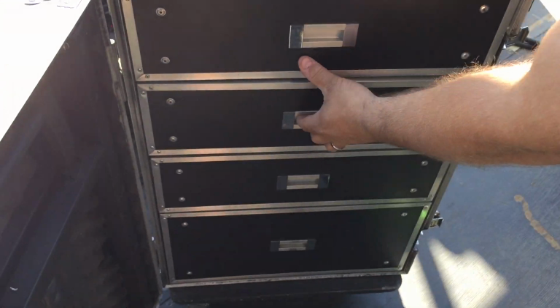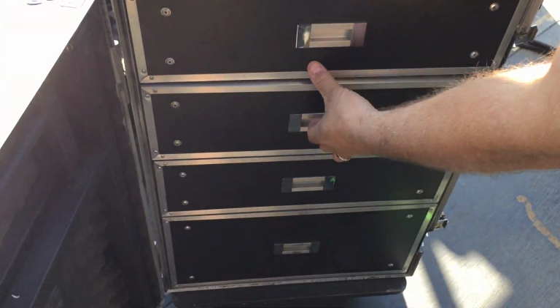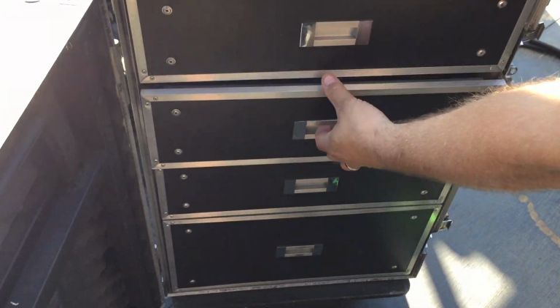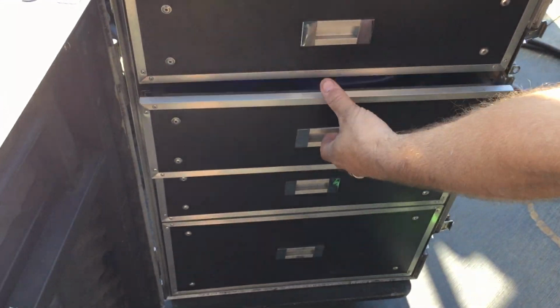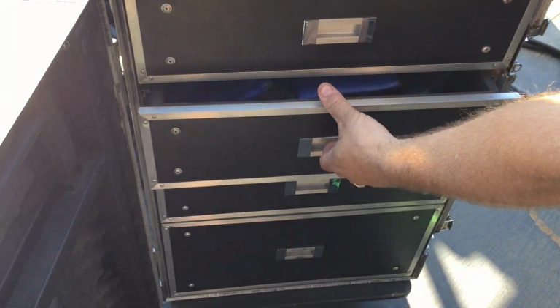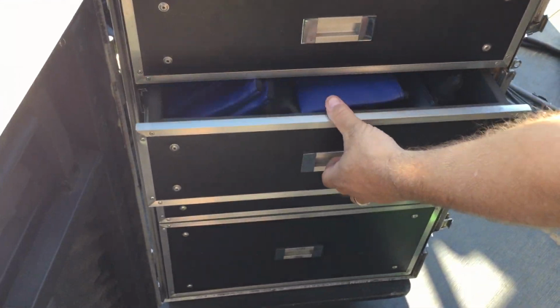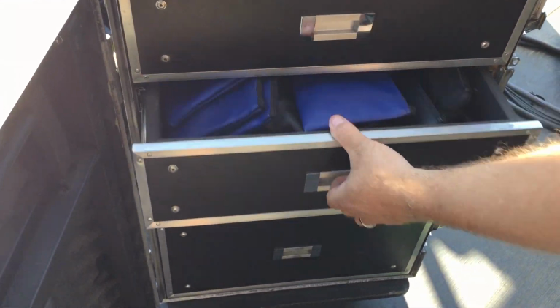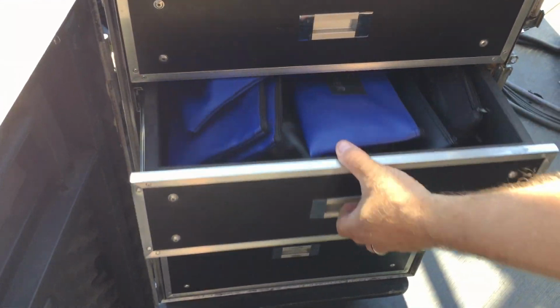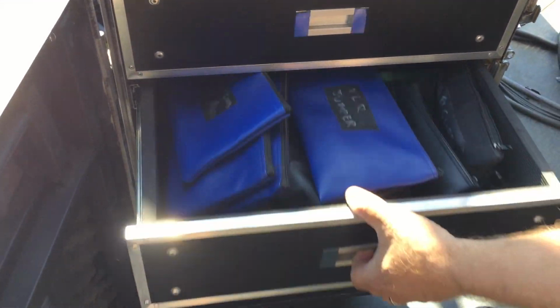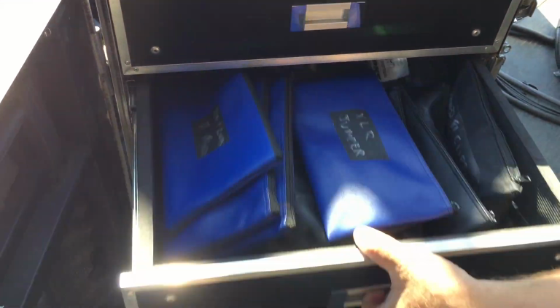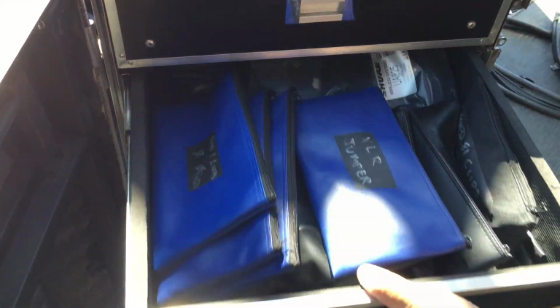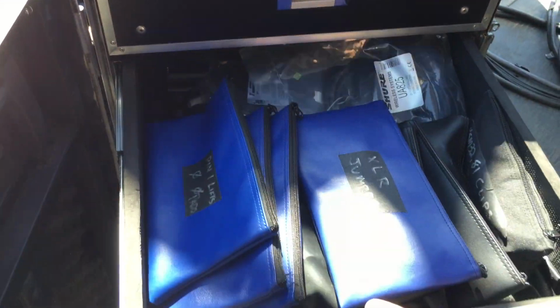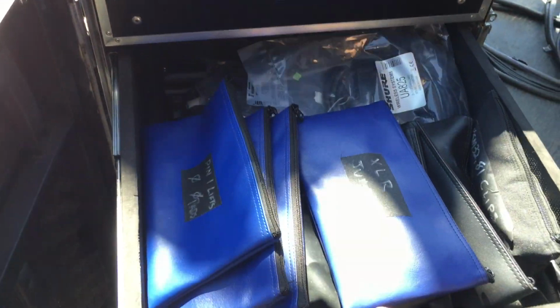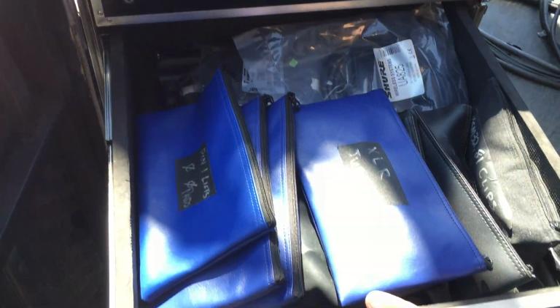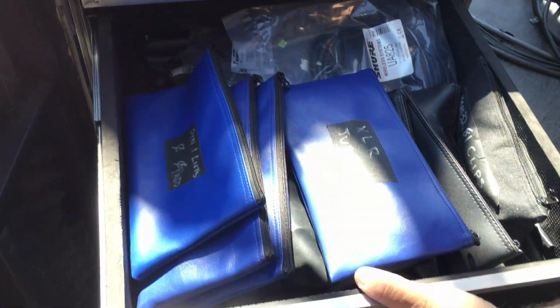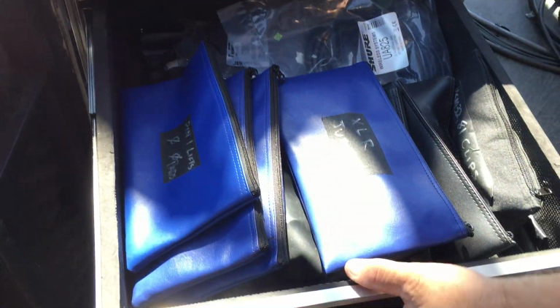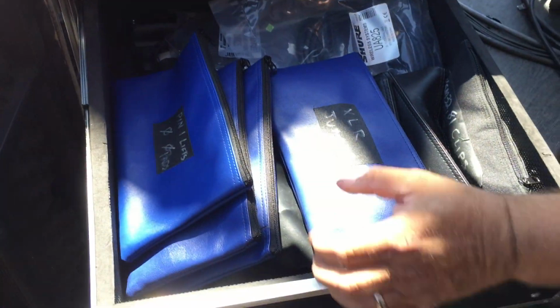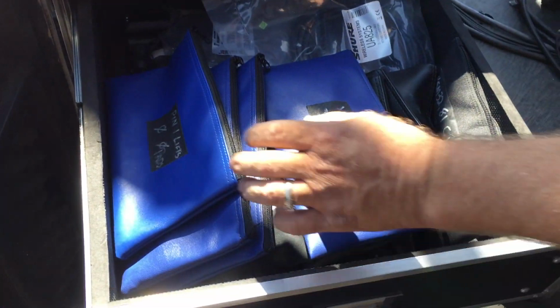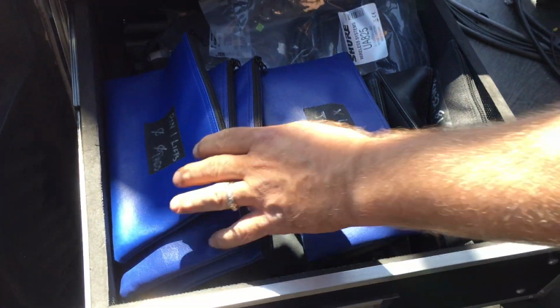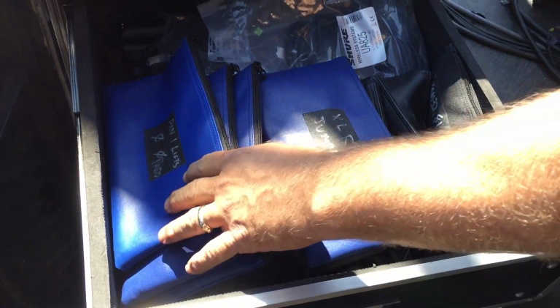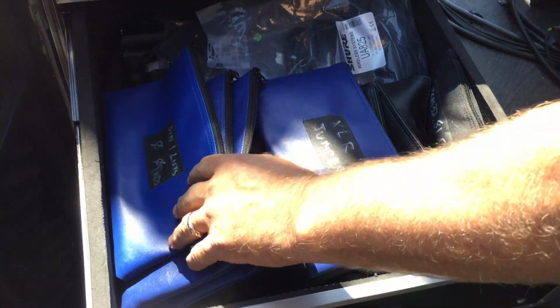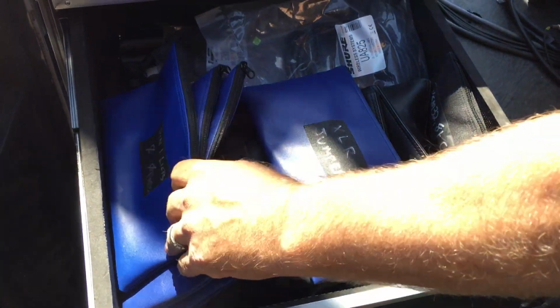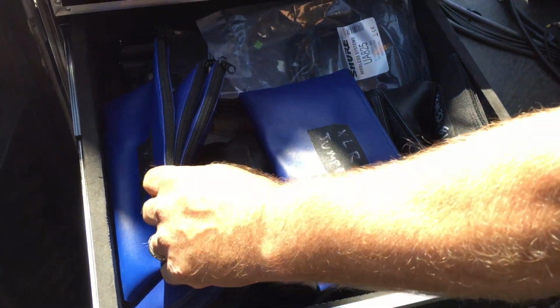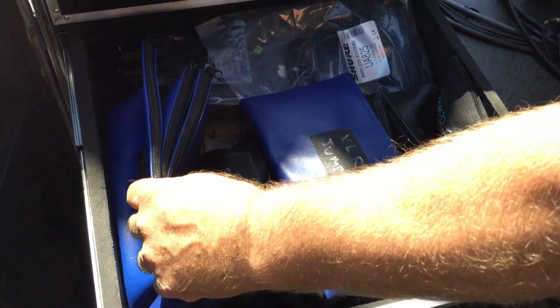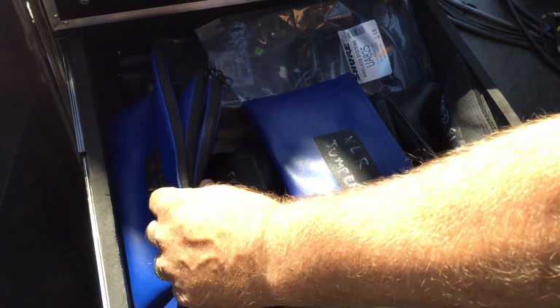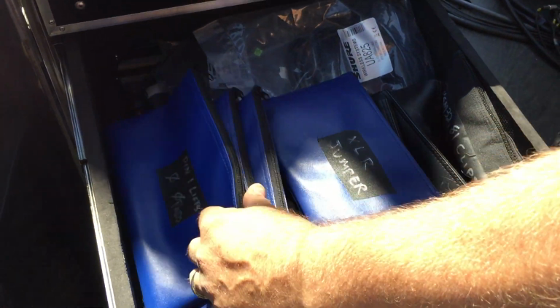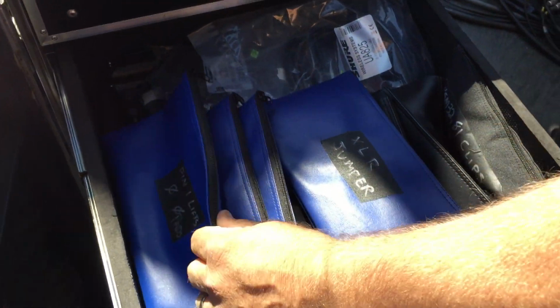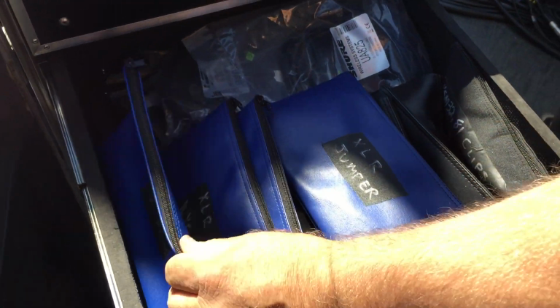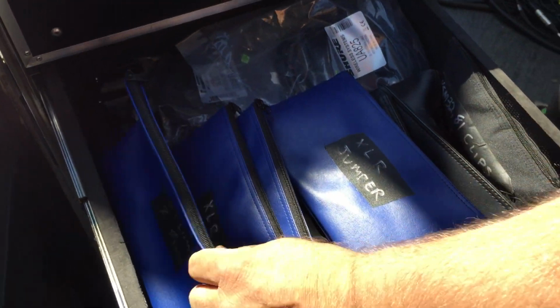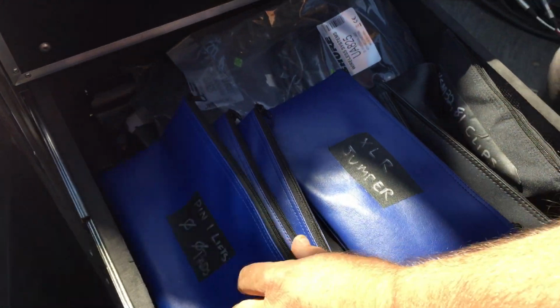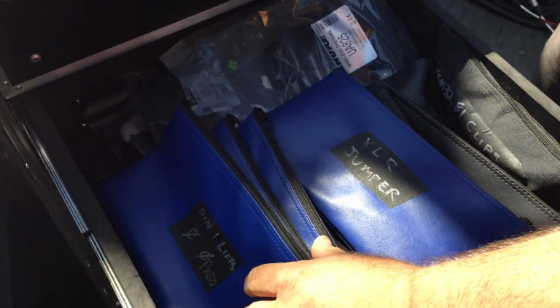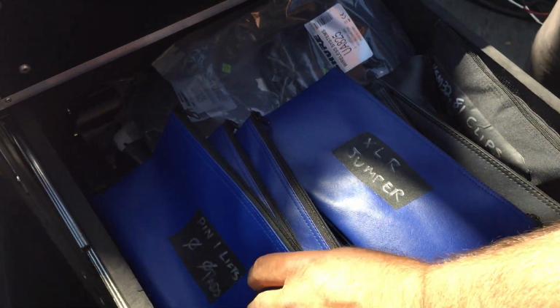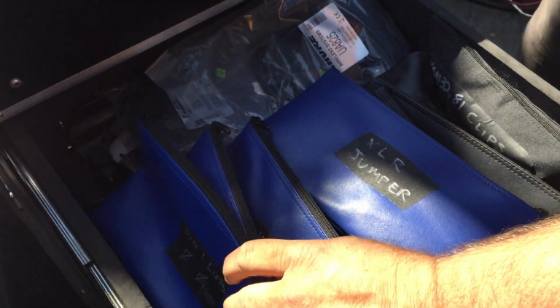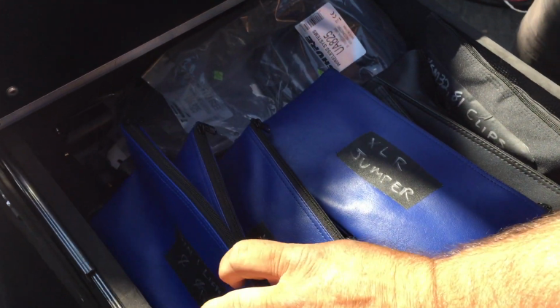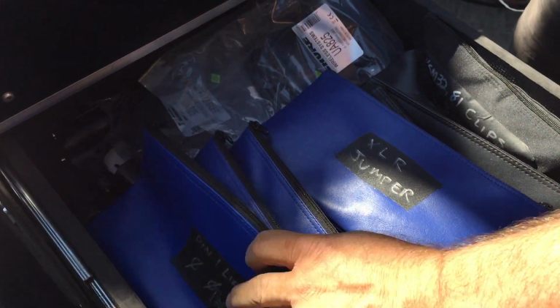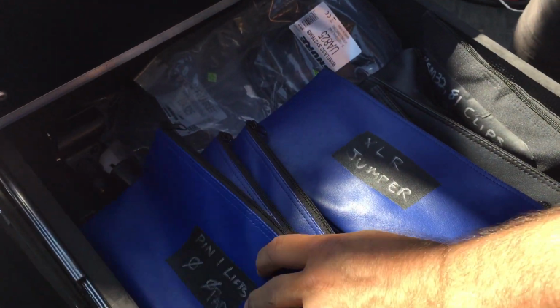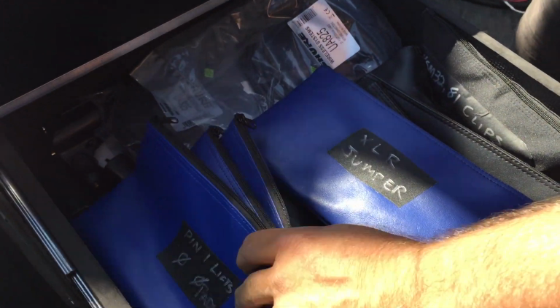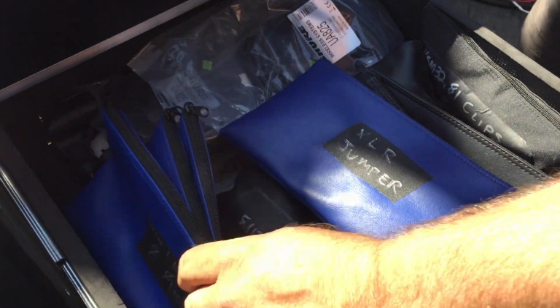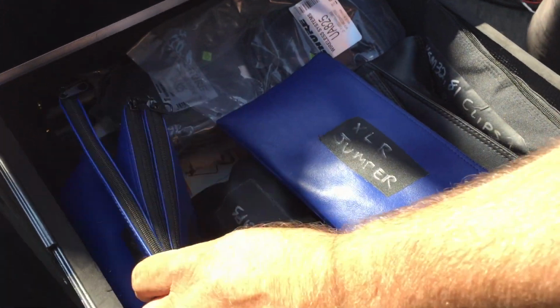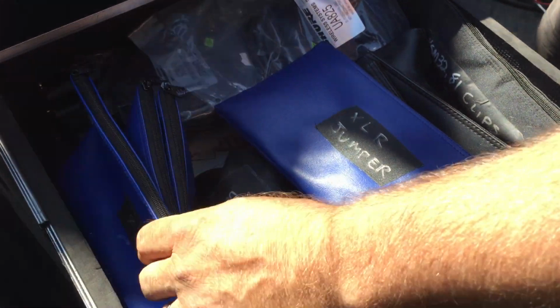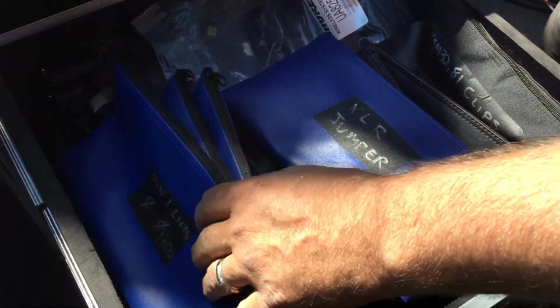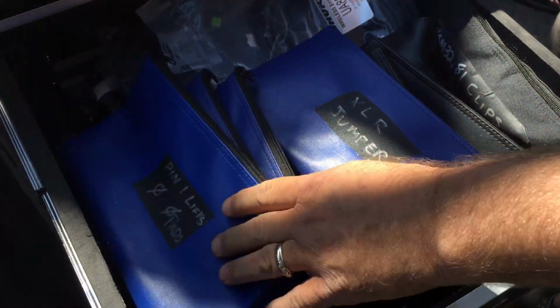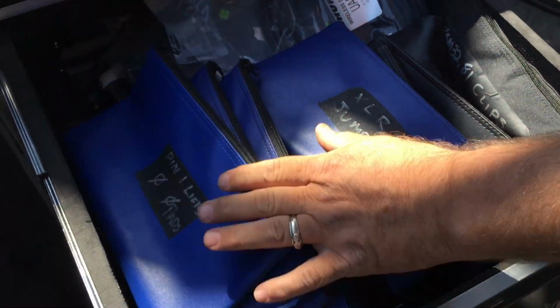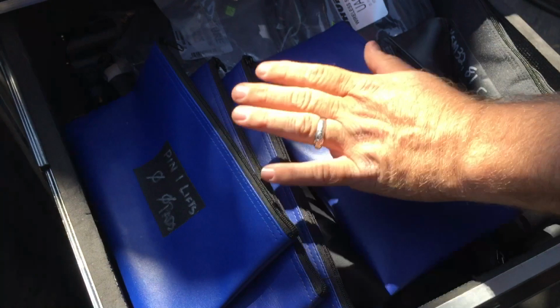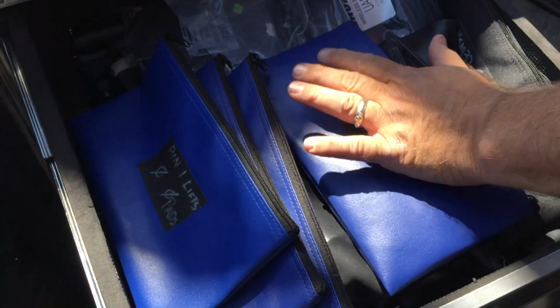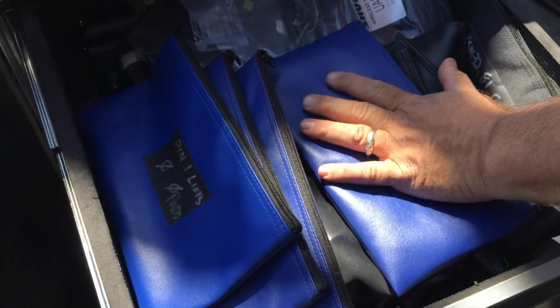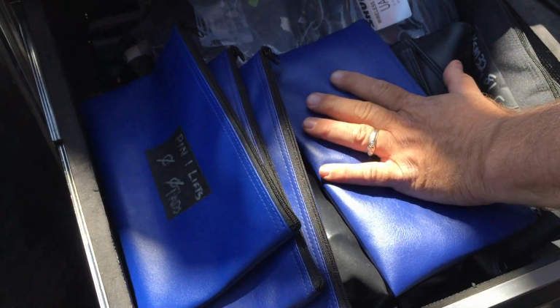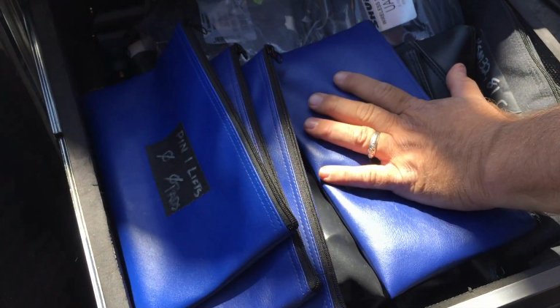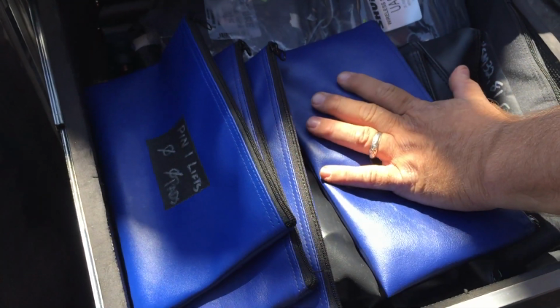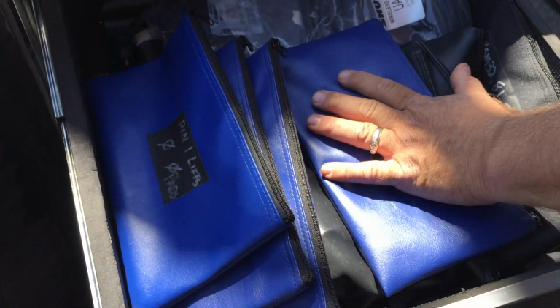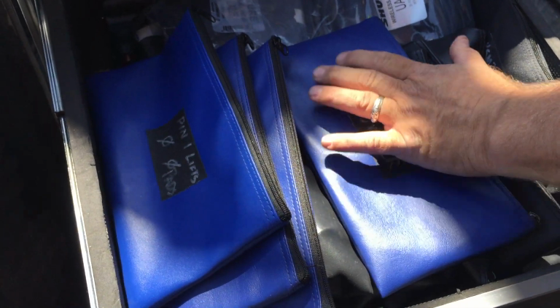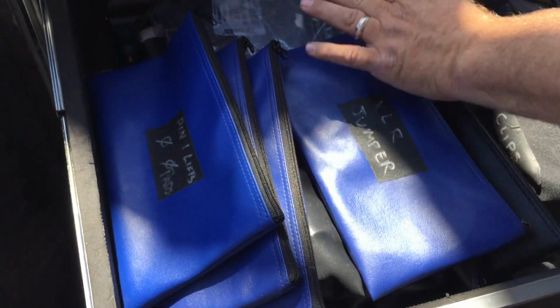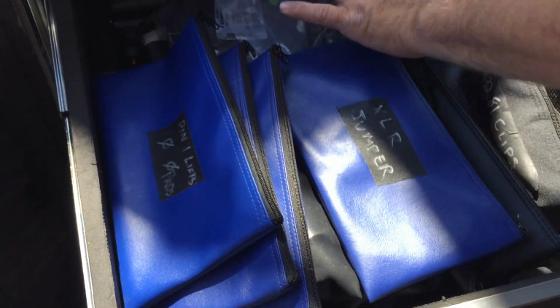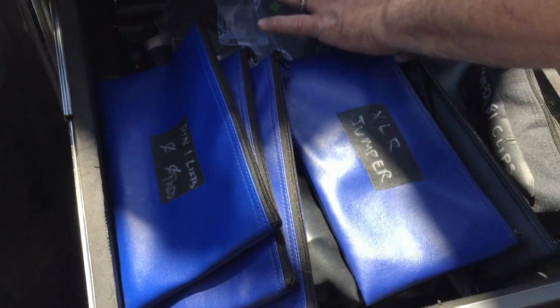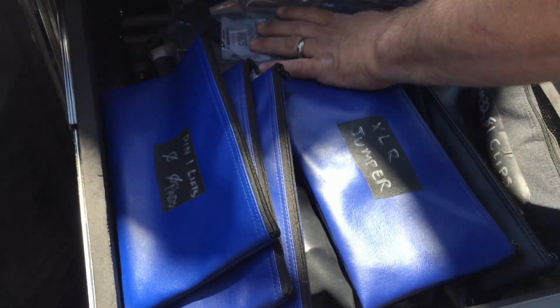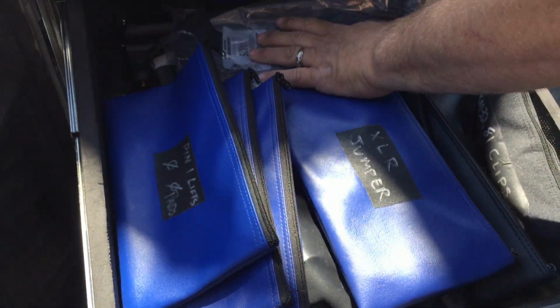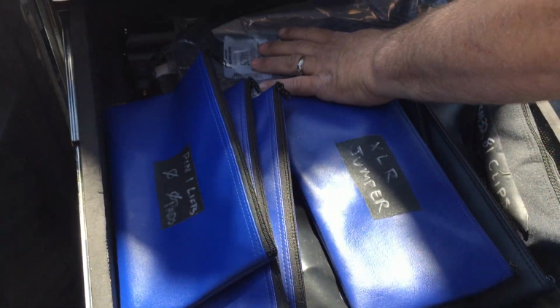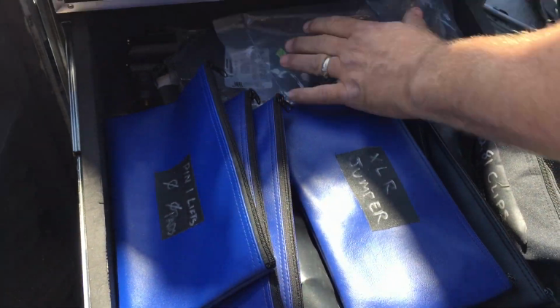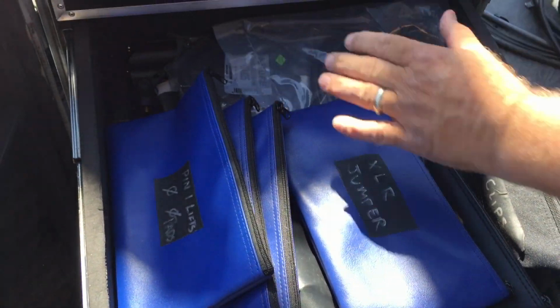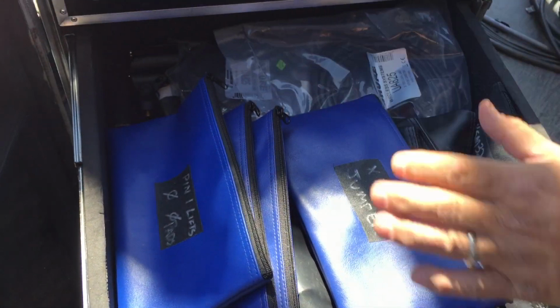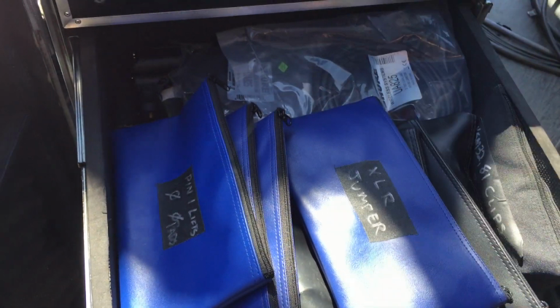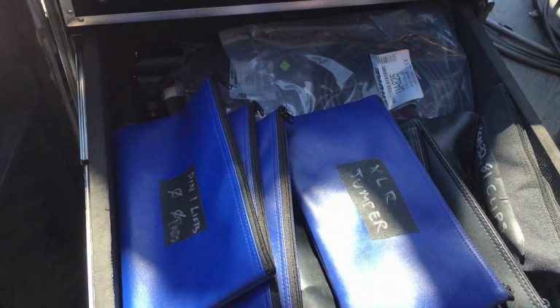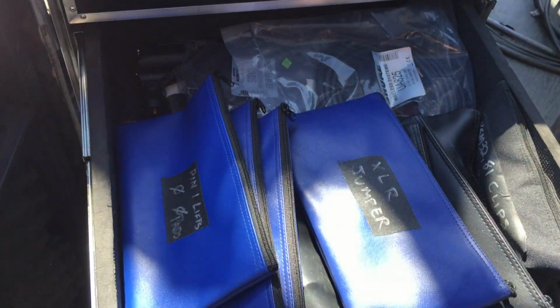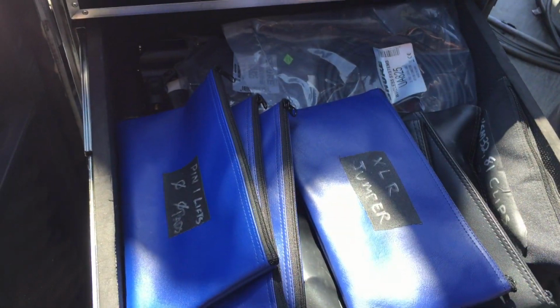Drawer two has your accessories: adapters and parts for microphones, and extra cabling.